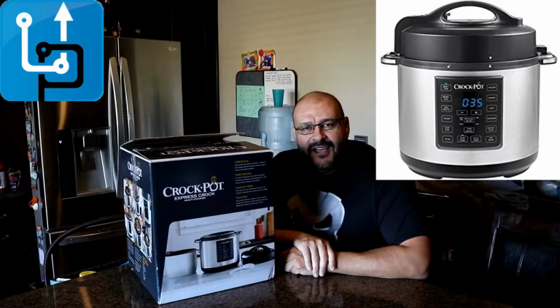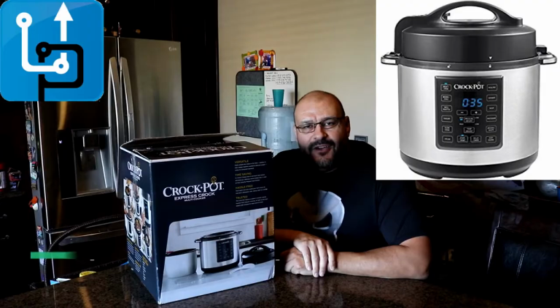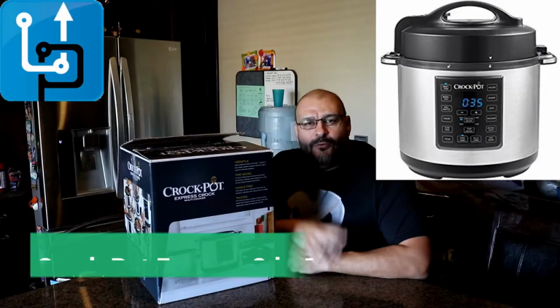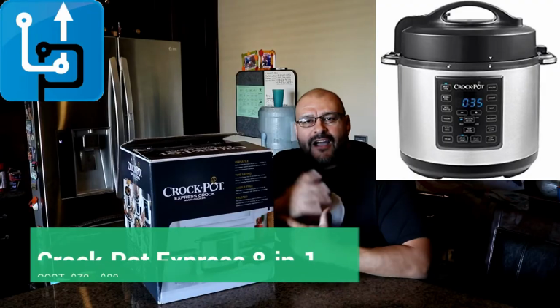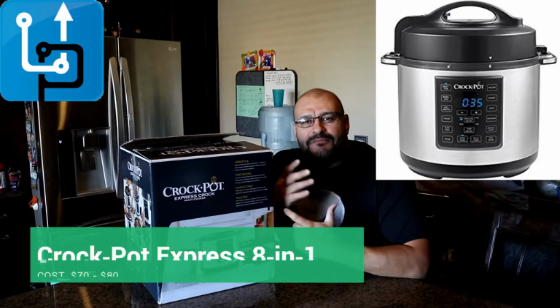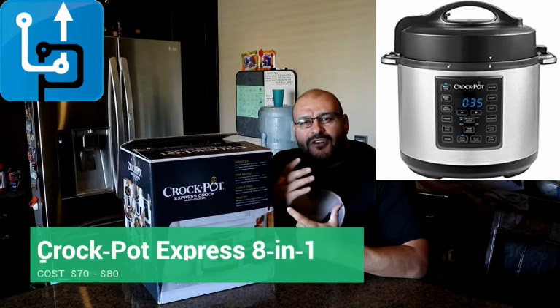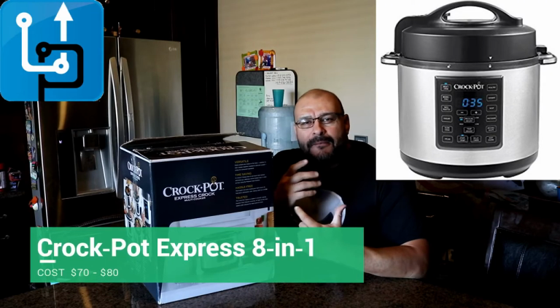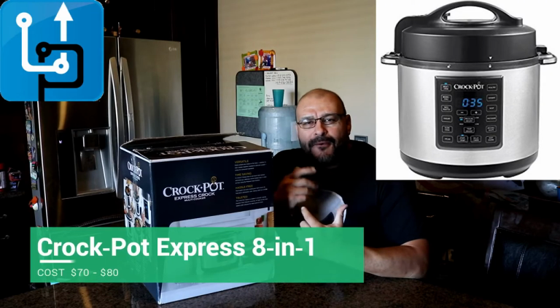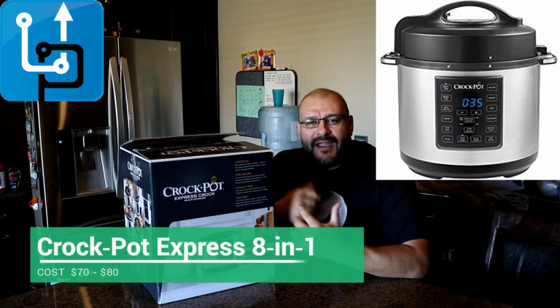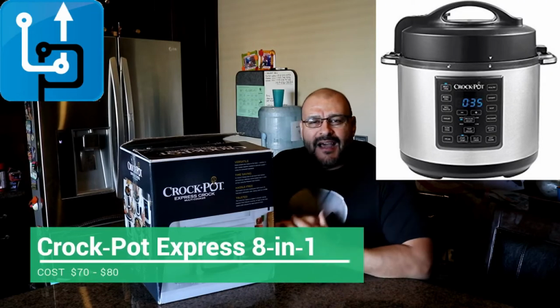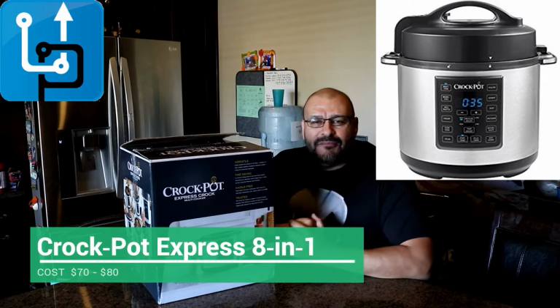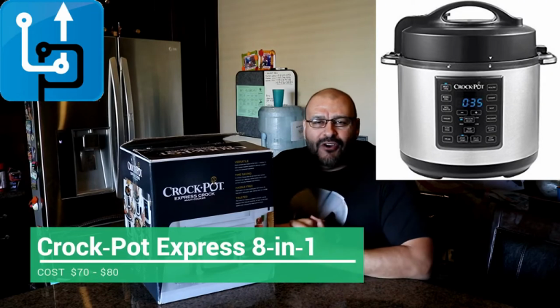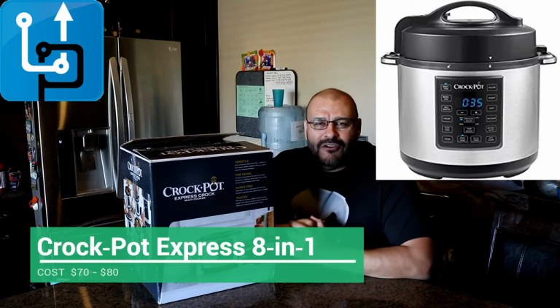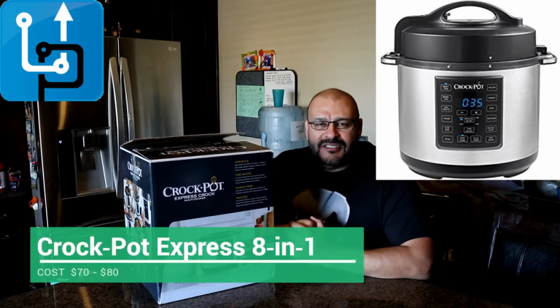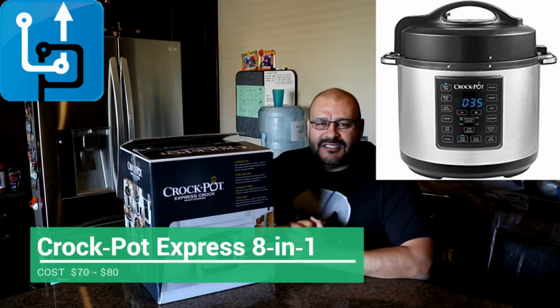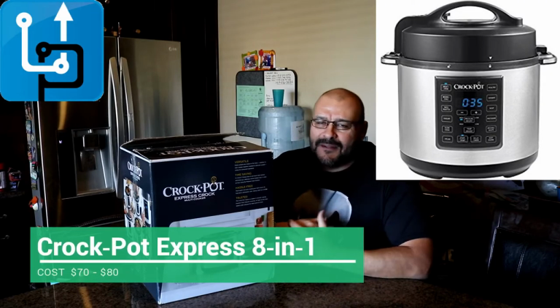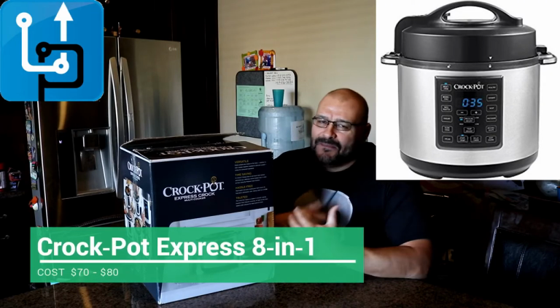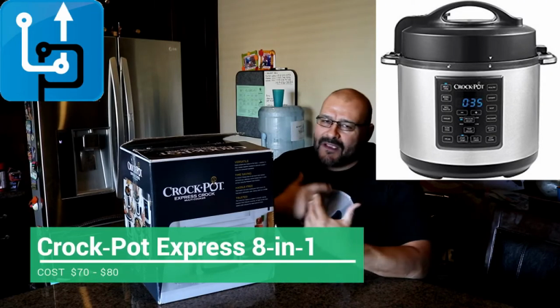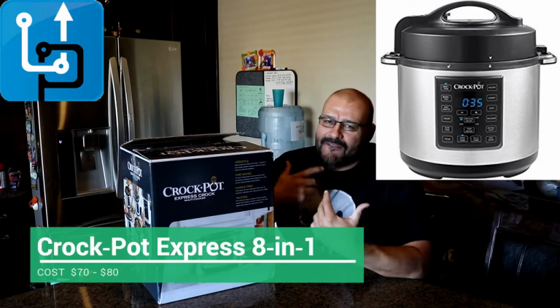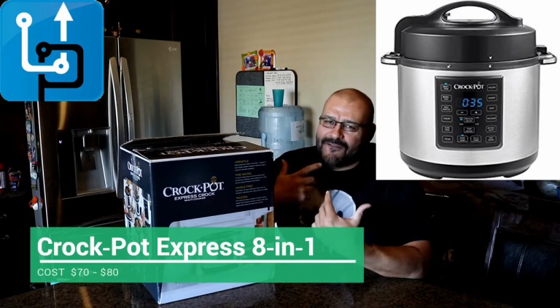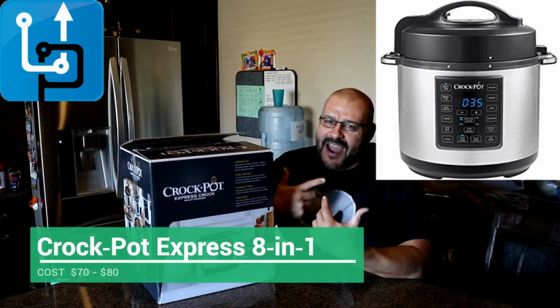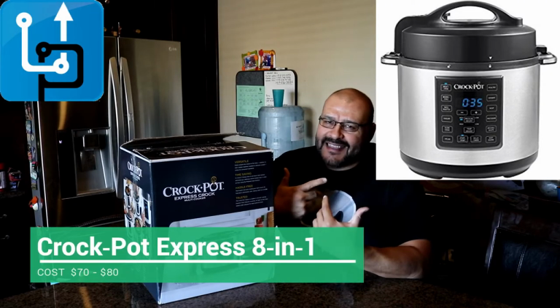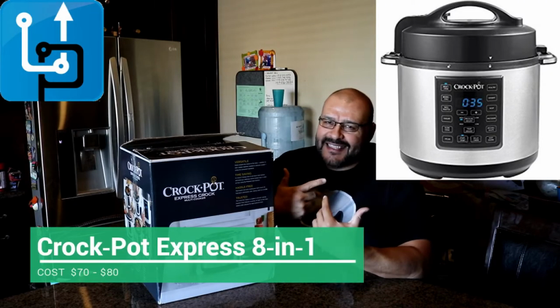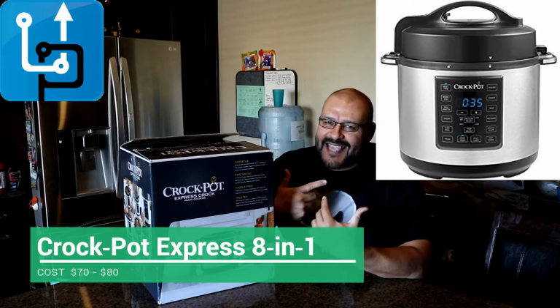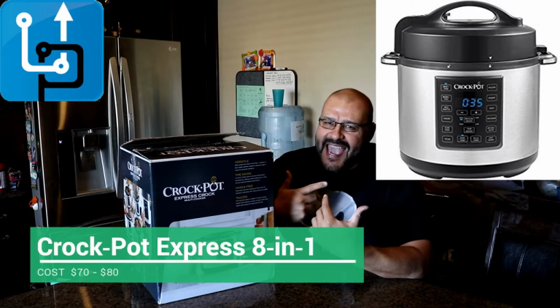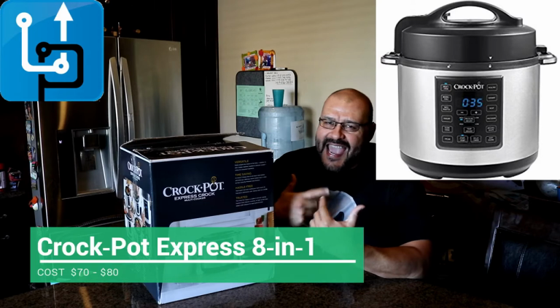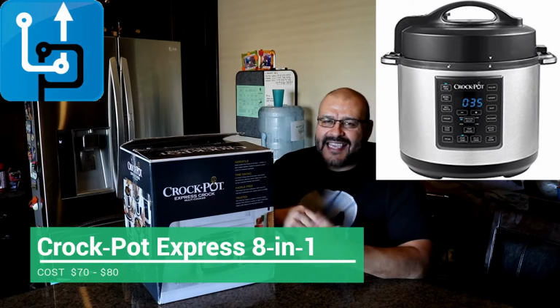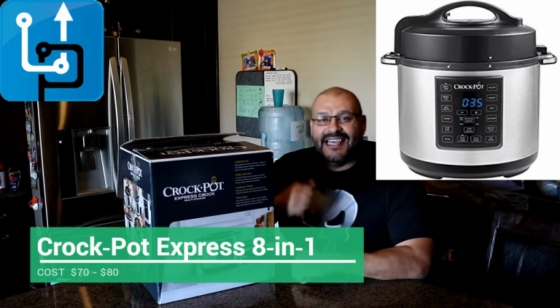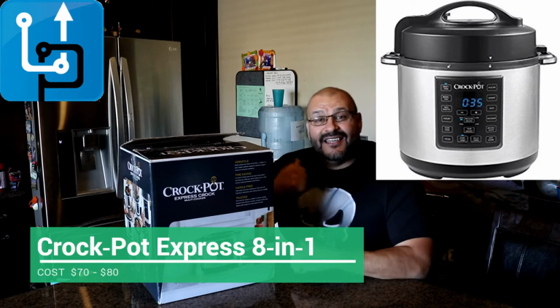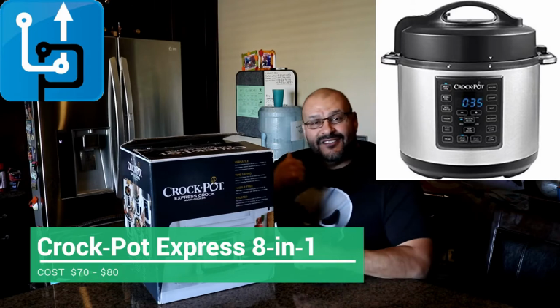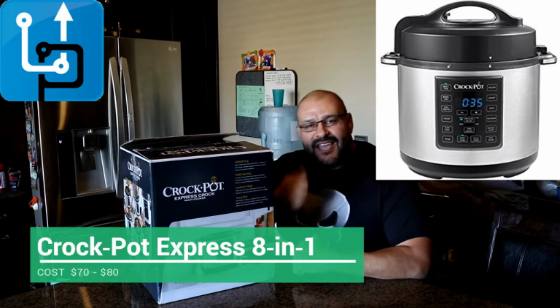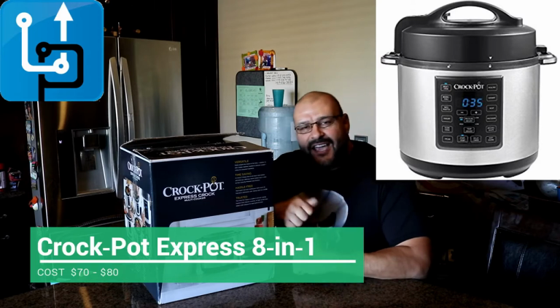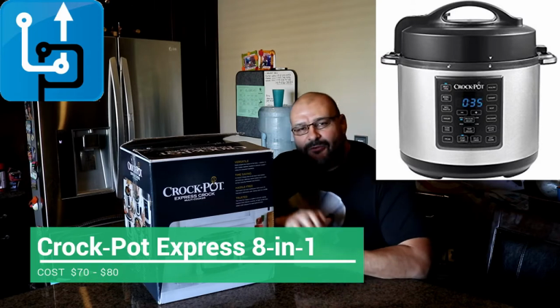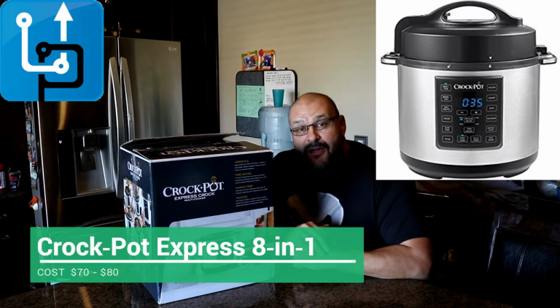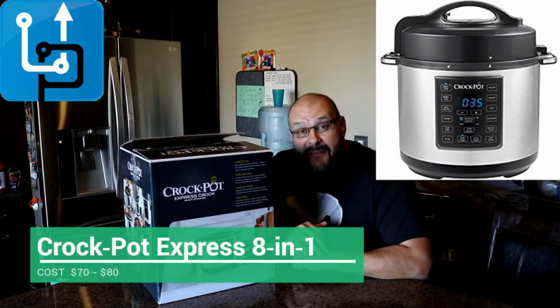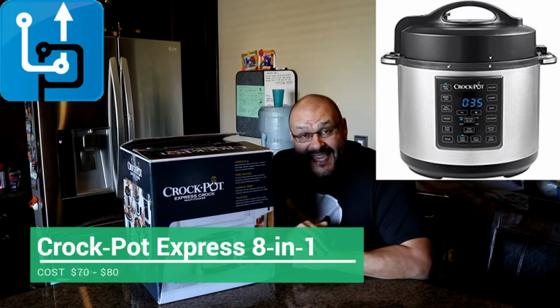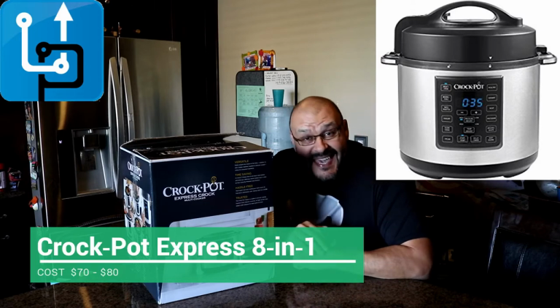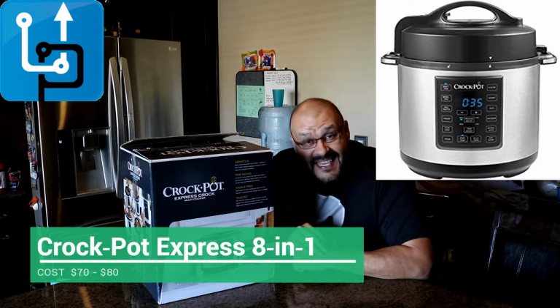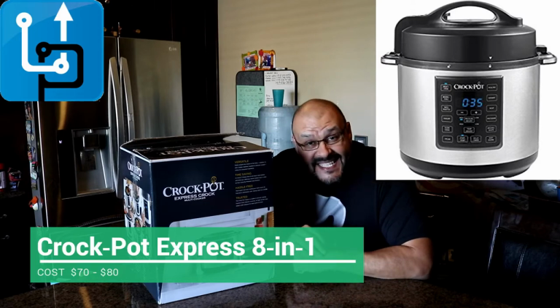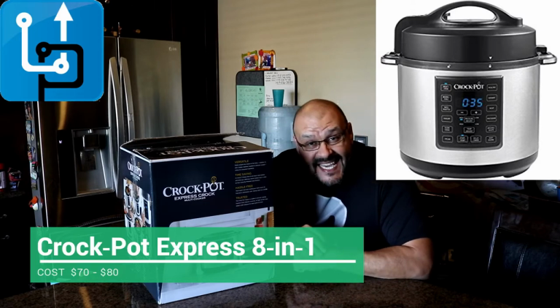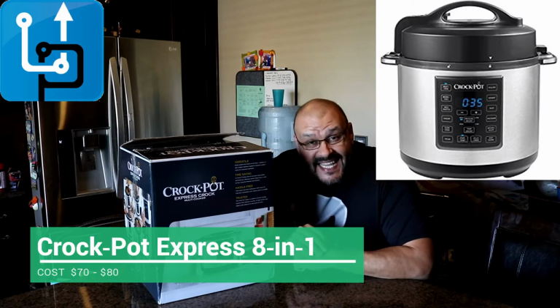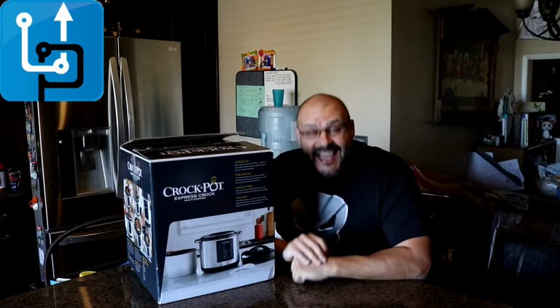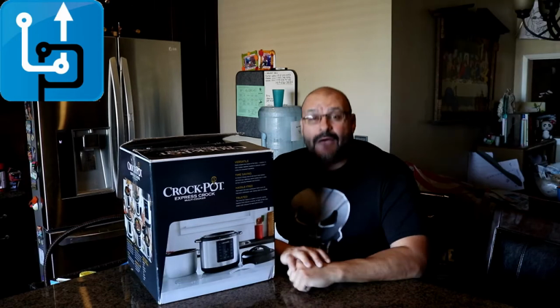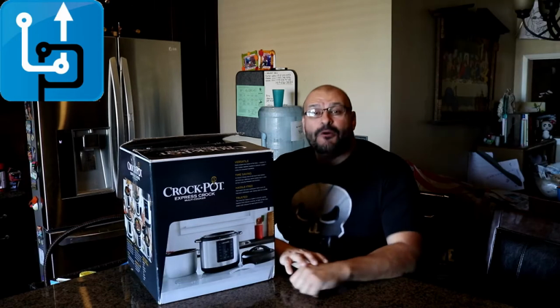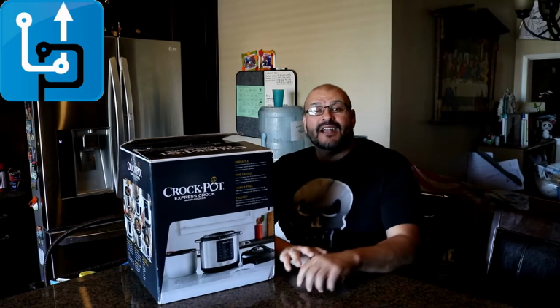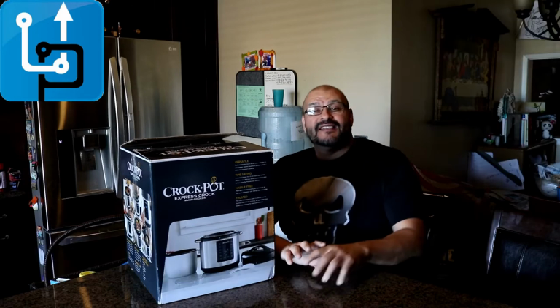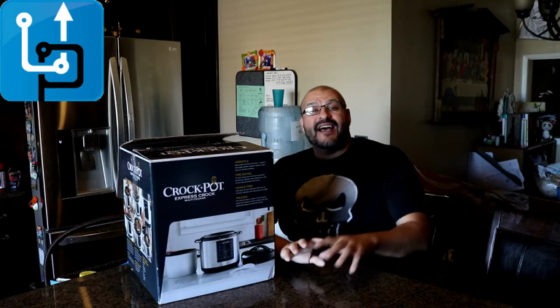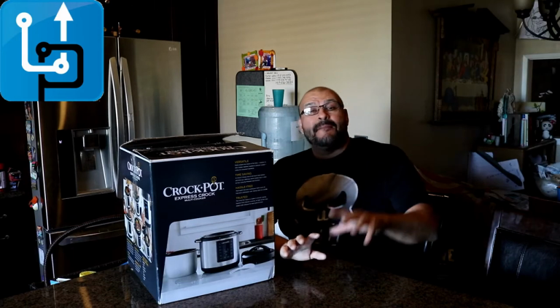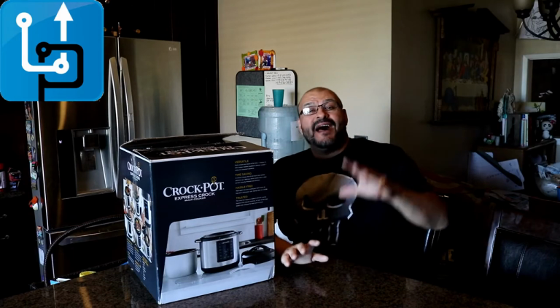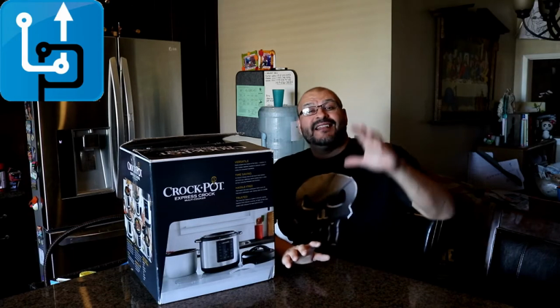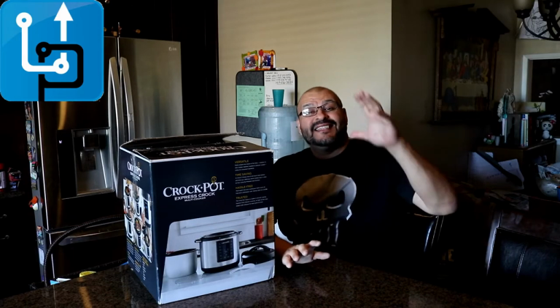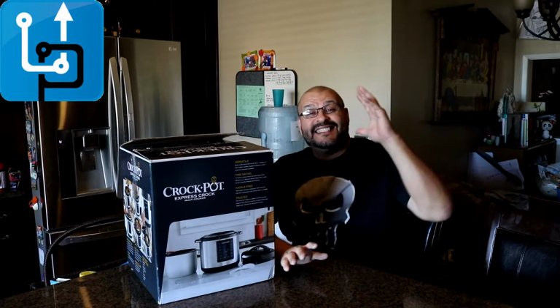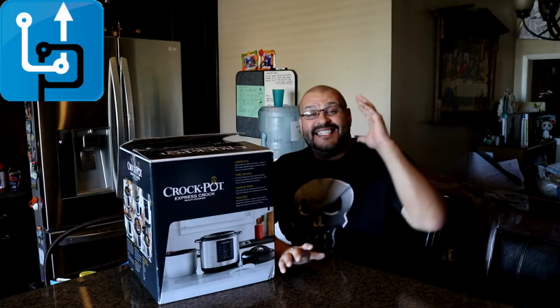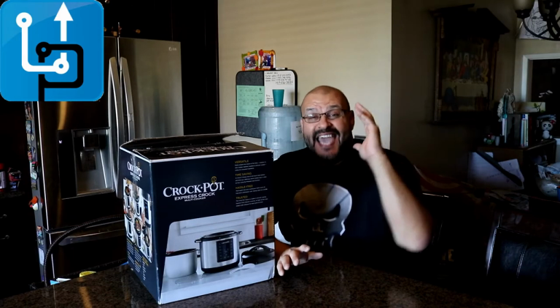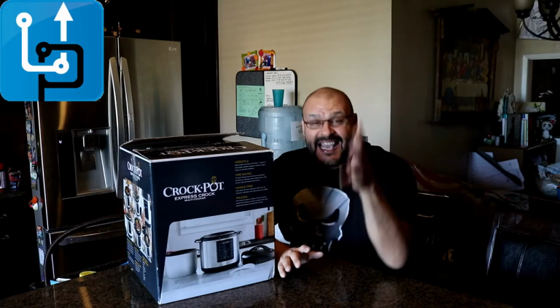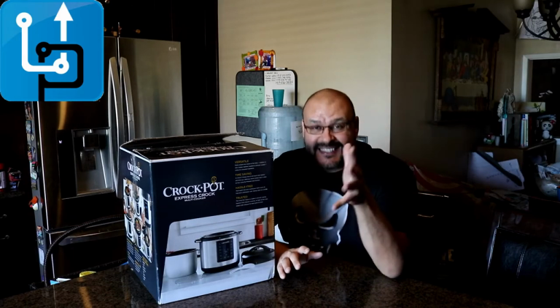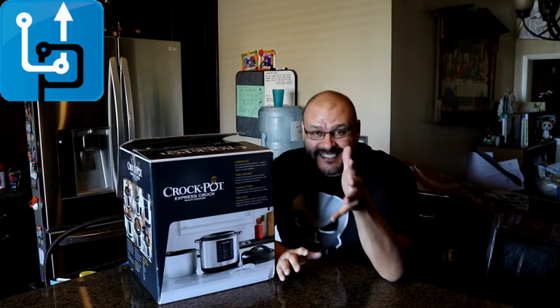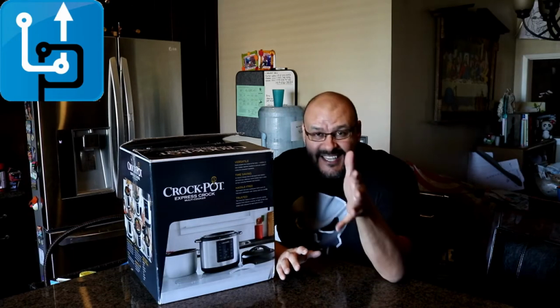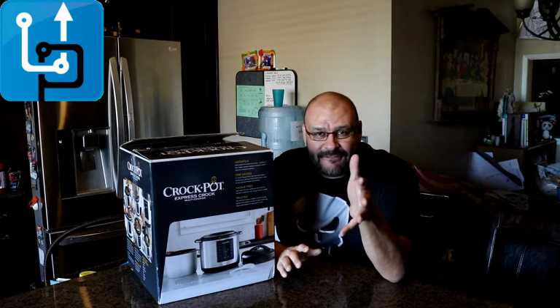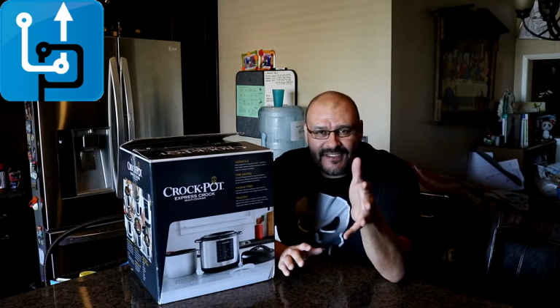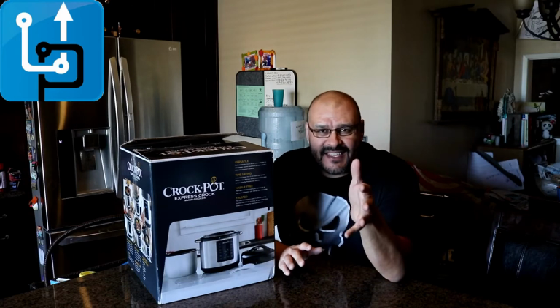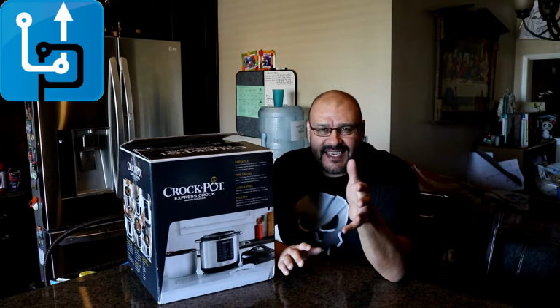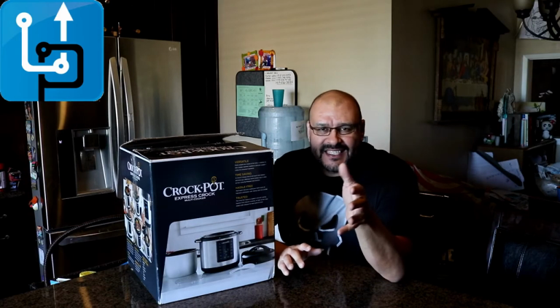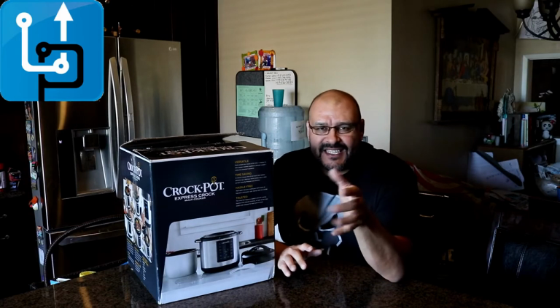Welcome to Upgrade. I'm your host Frank the Tank. Today we're in my kitchen and we're going to talk about tech stuff for the kitchen.